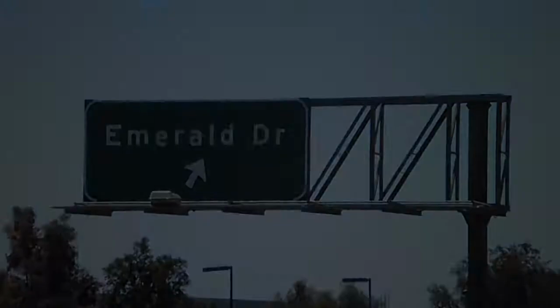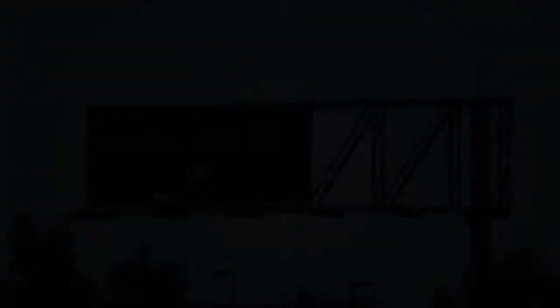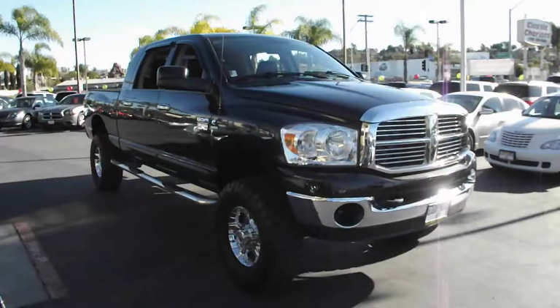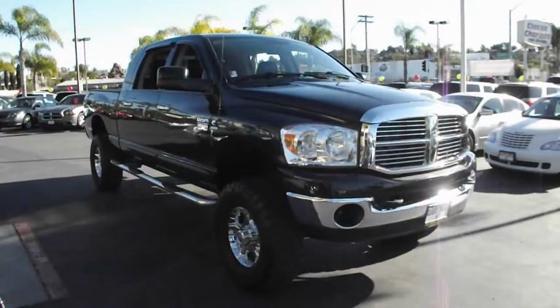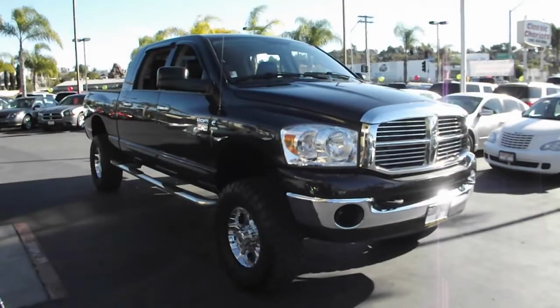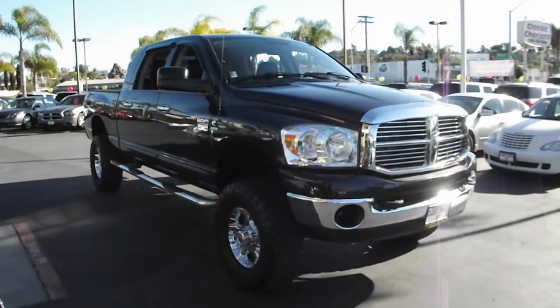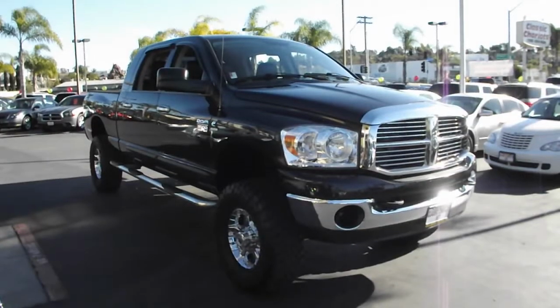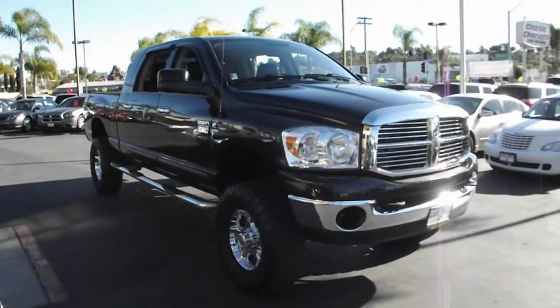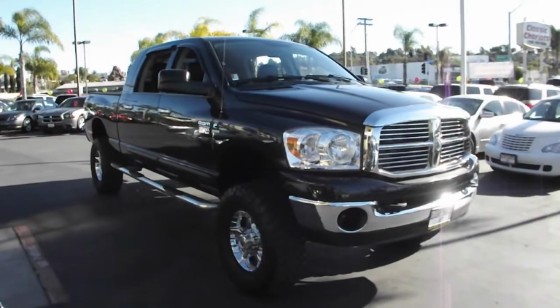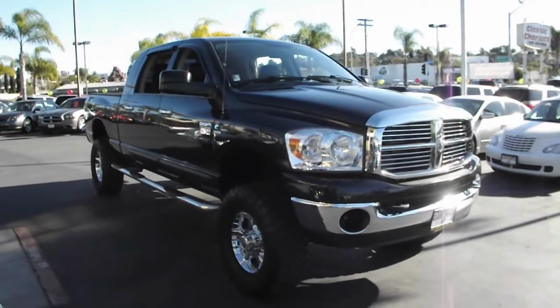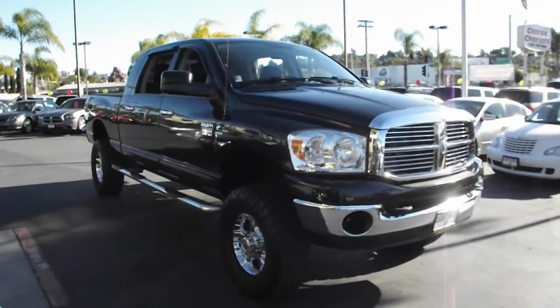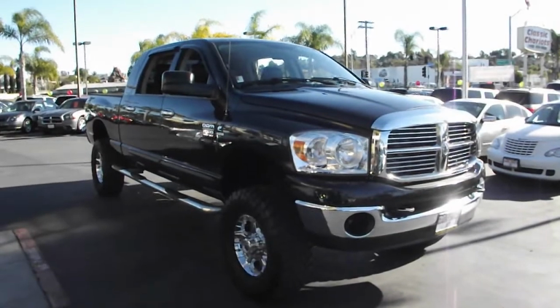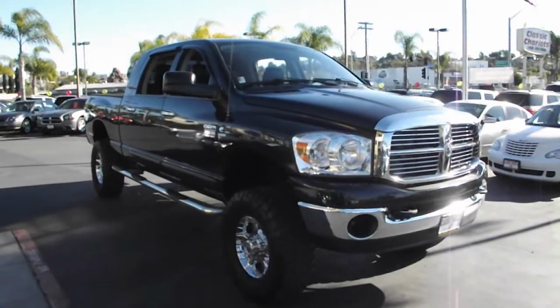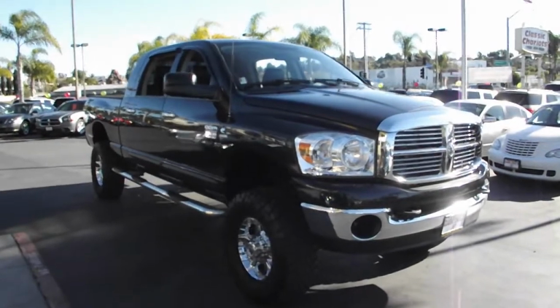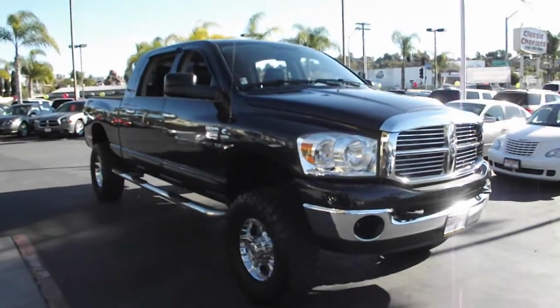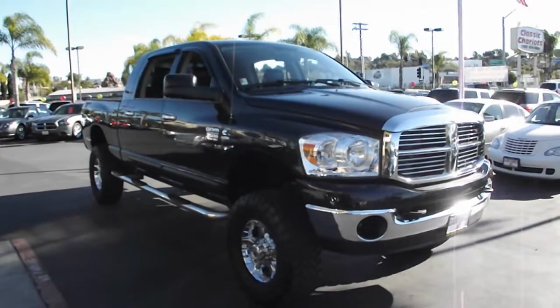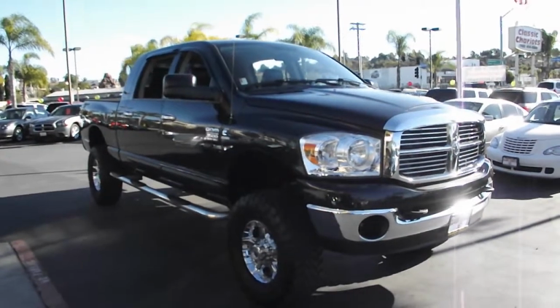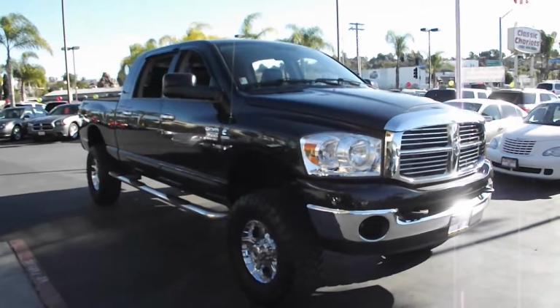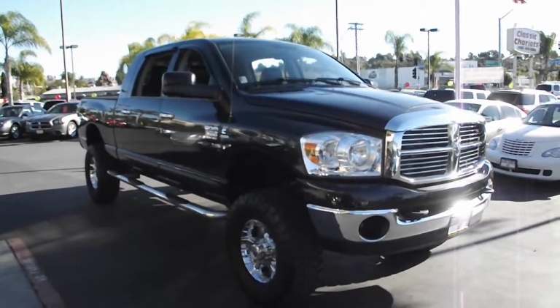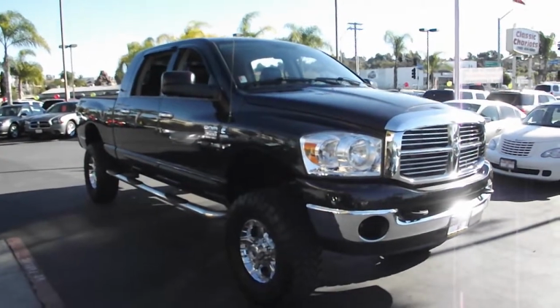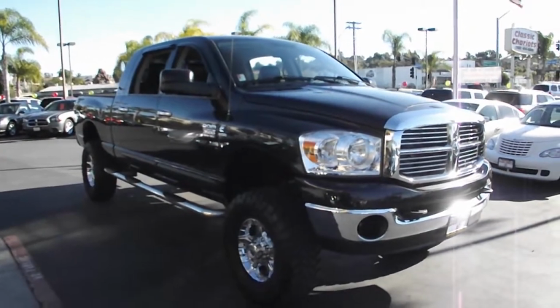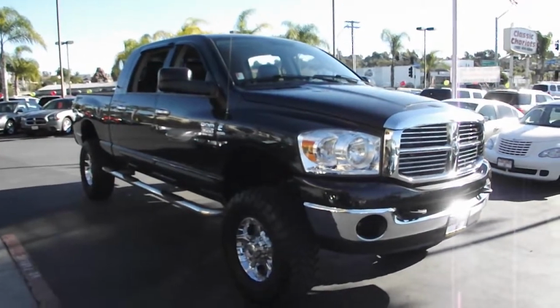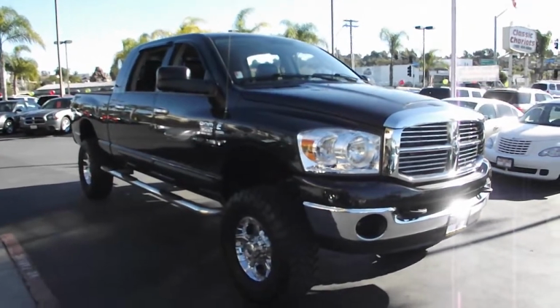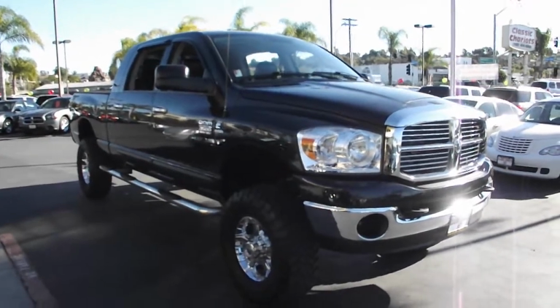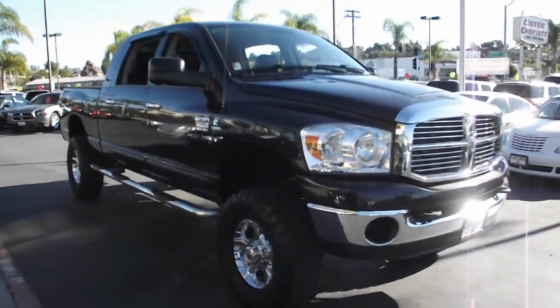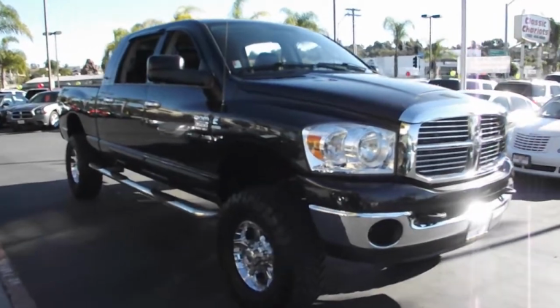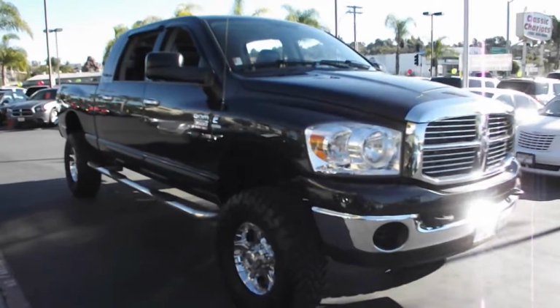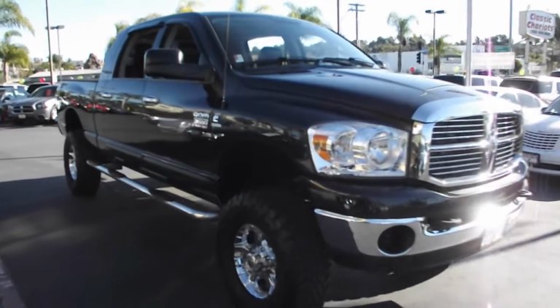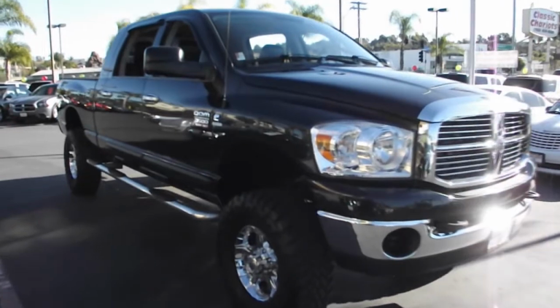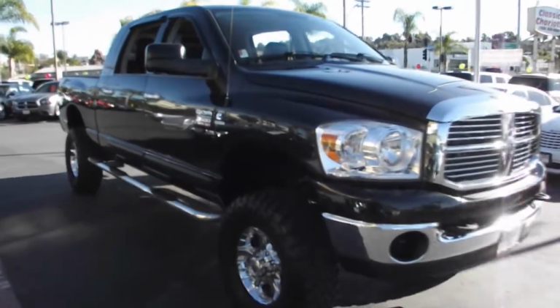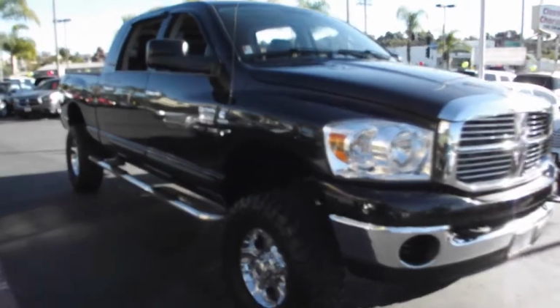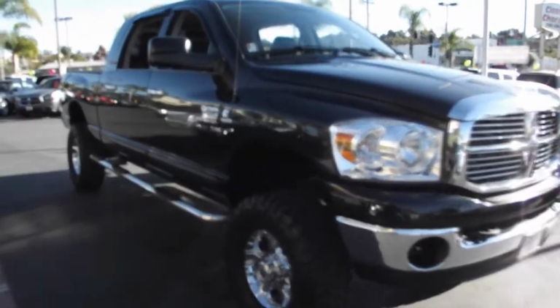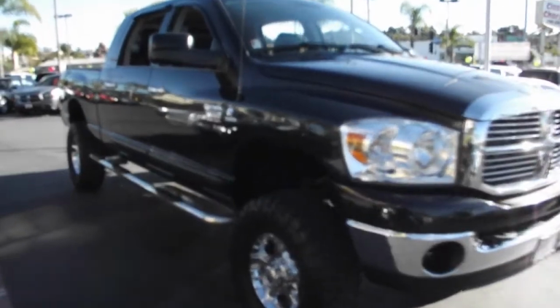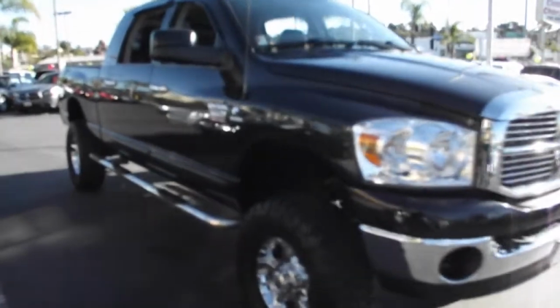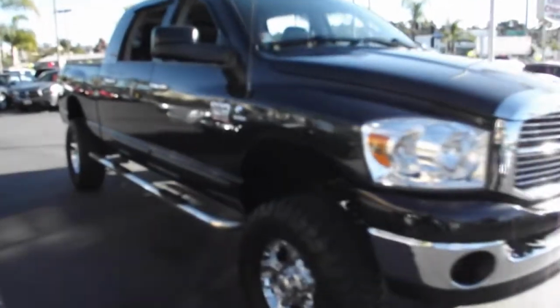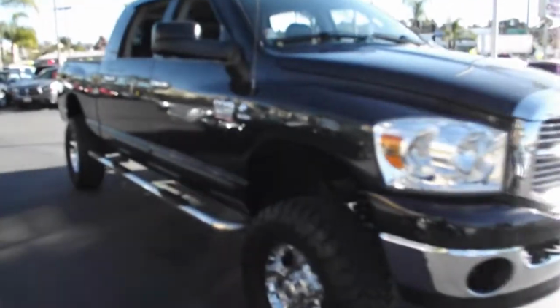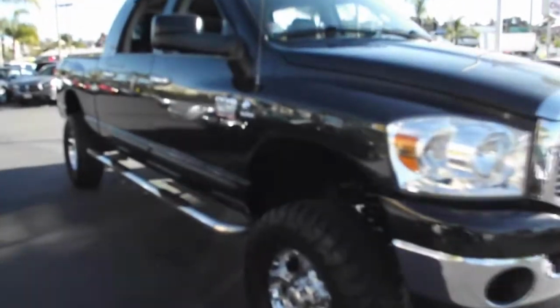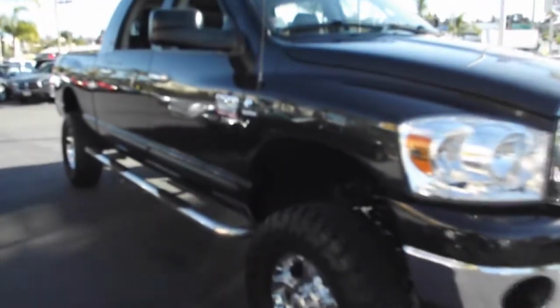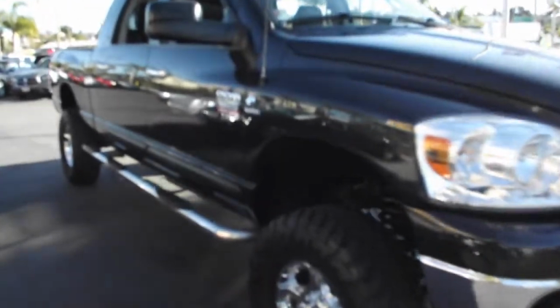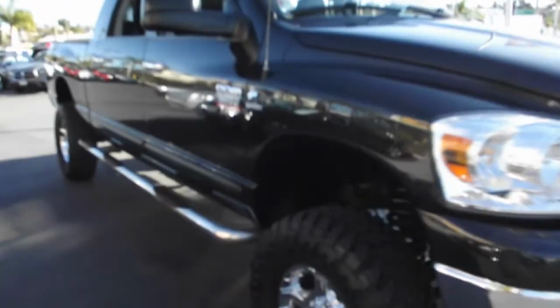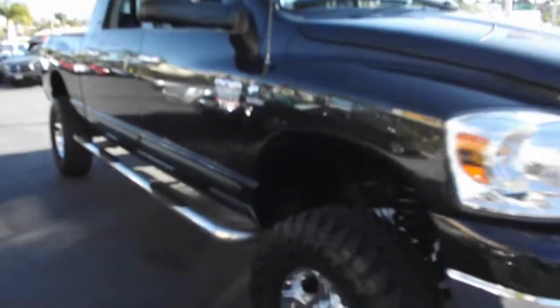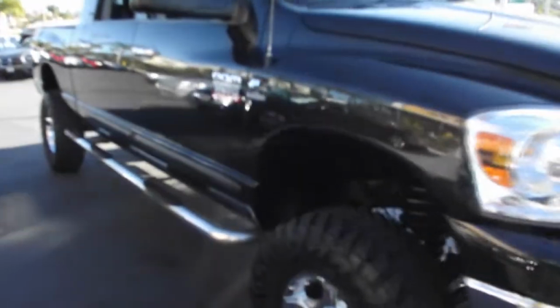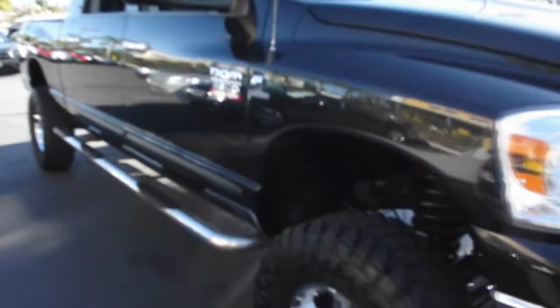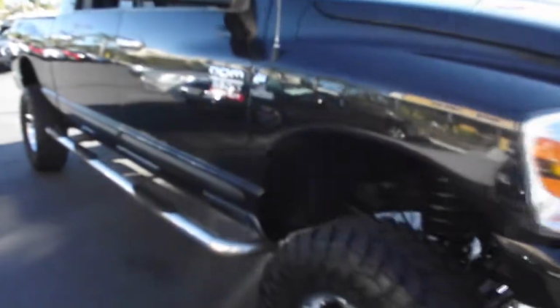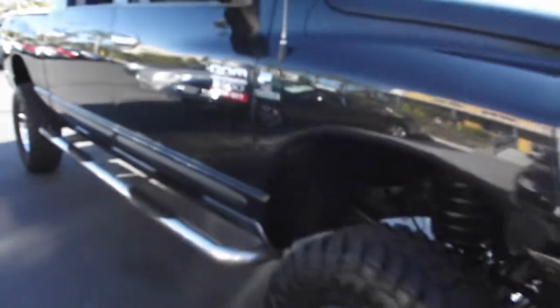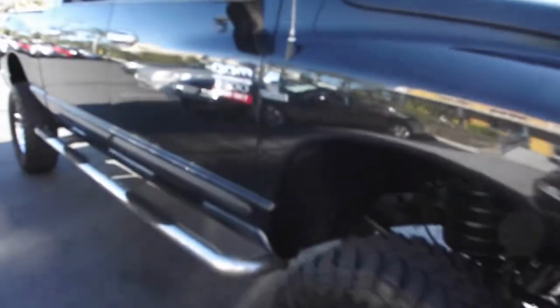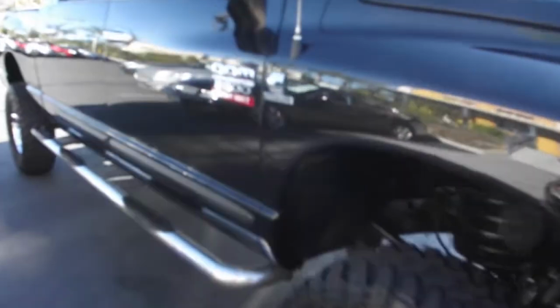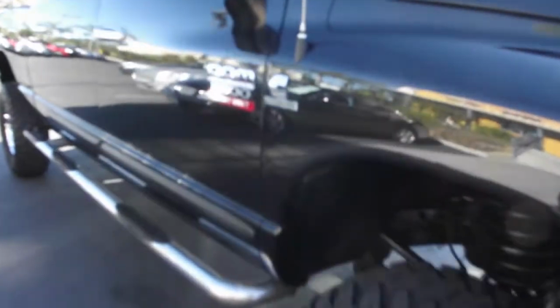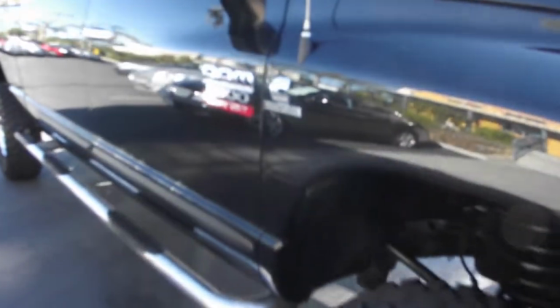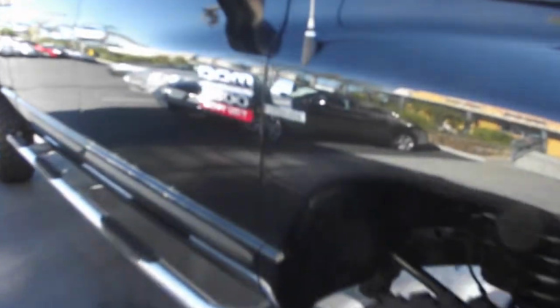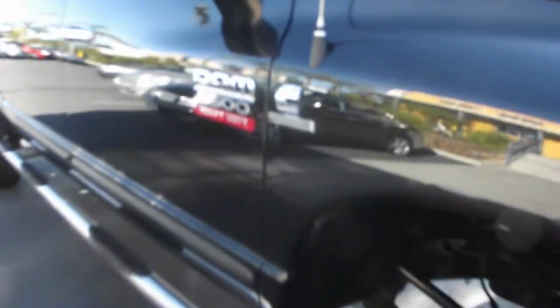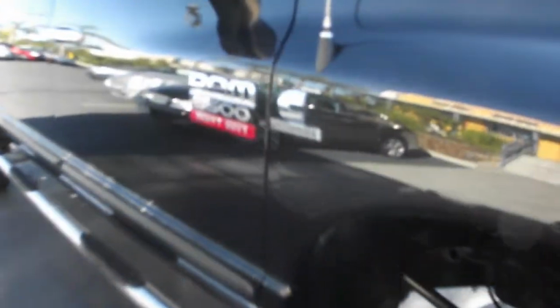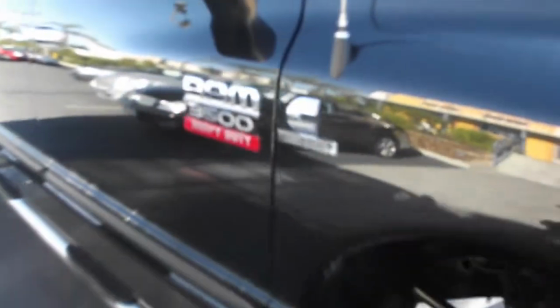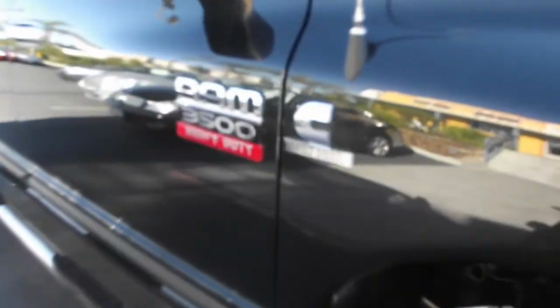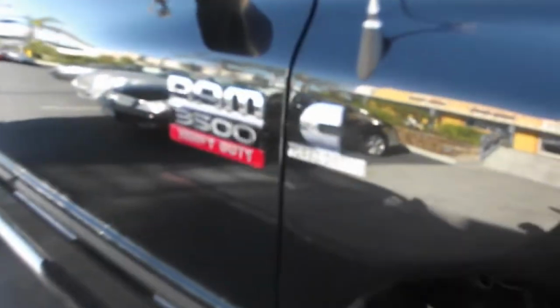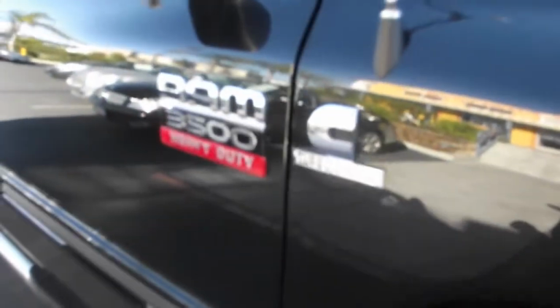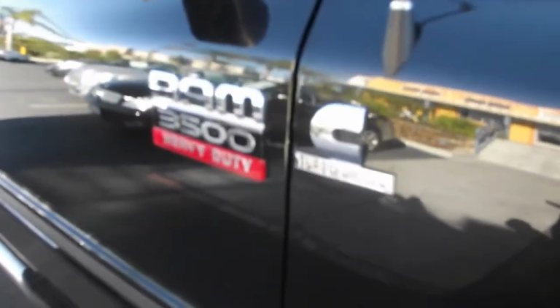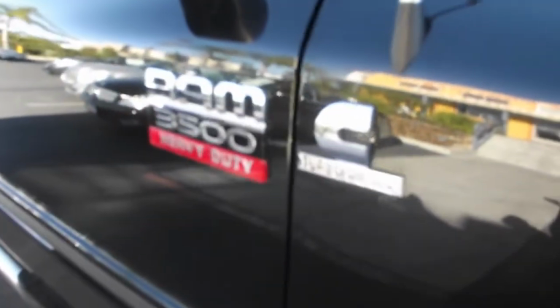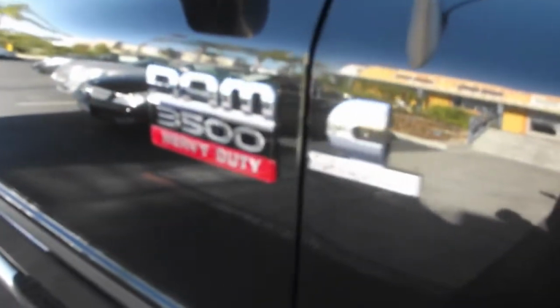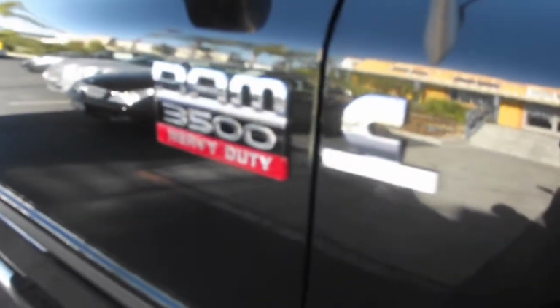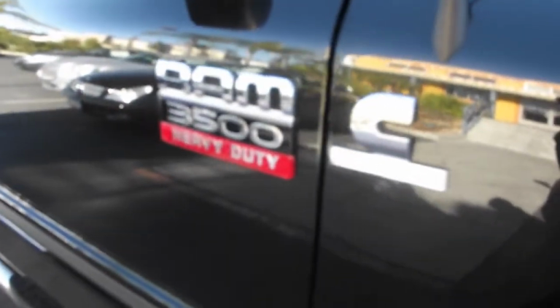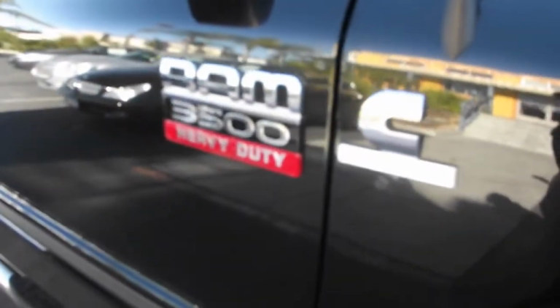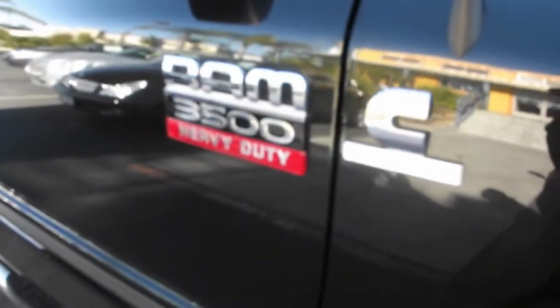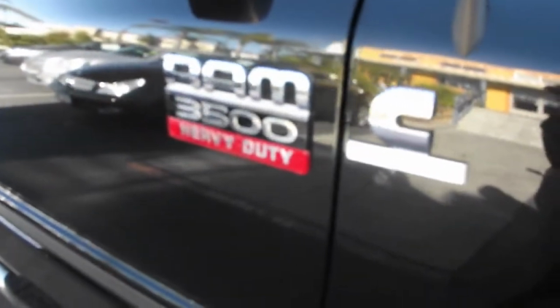In a world where you want your truck to do everything that a truck can do, this is the 2007 Dodge Ram 3500.